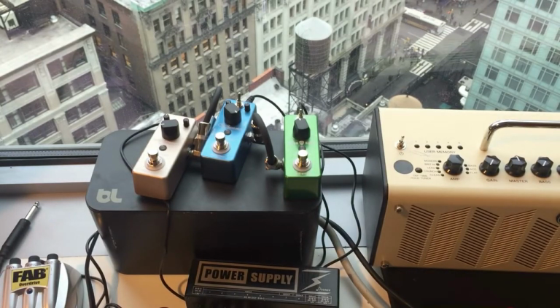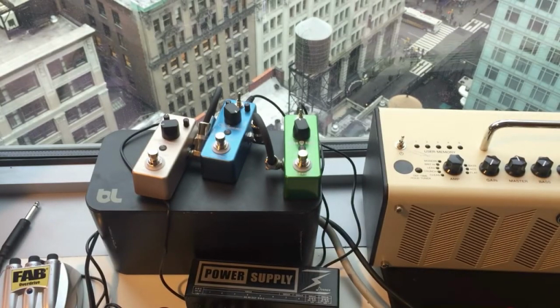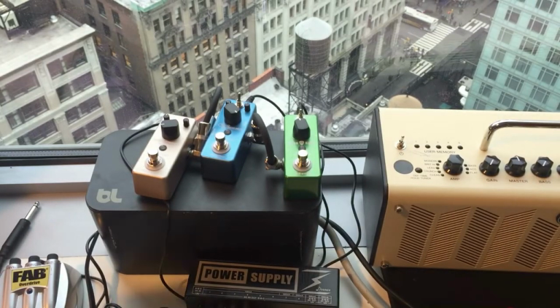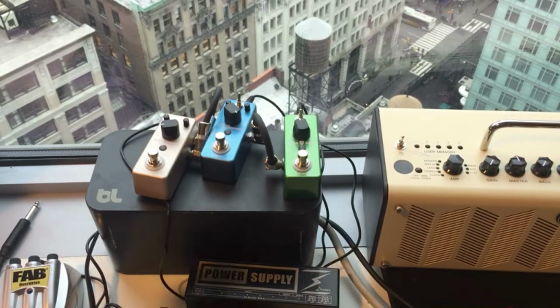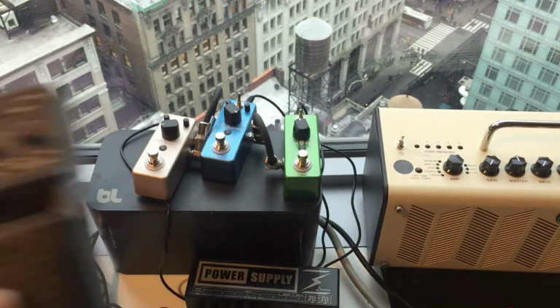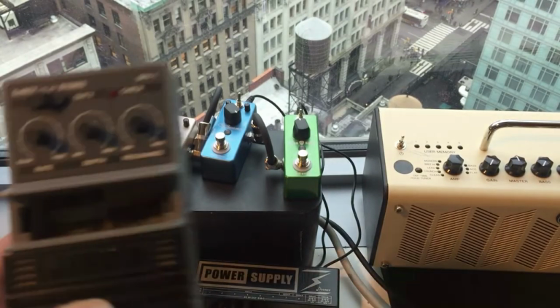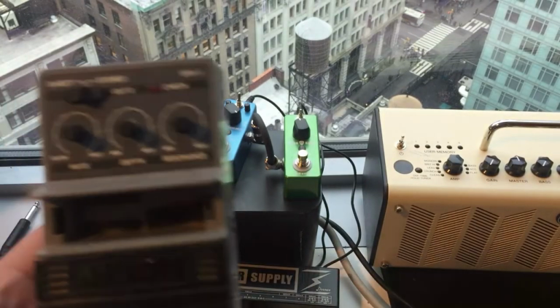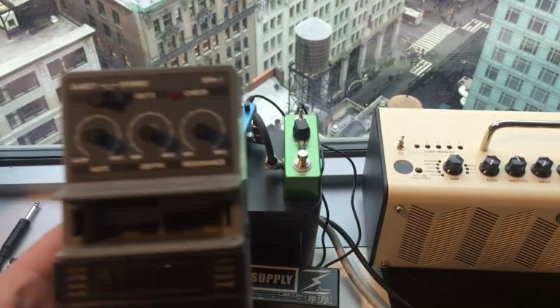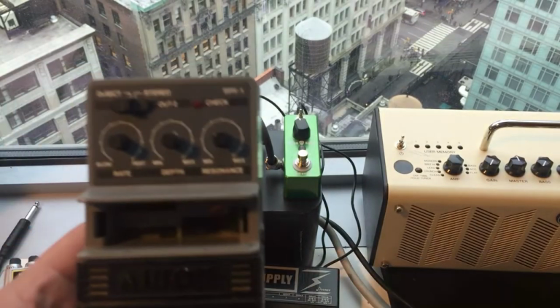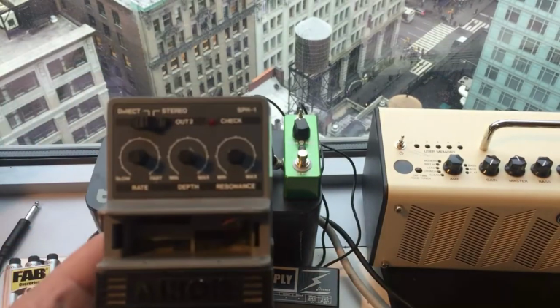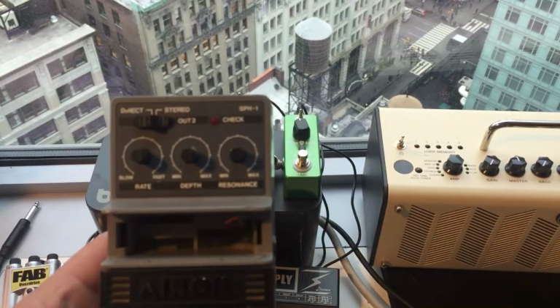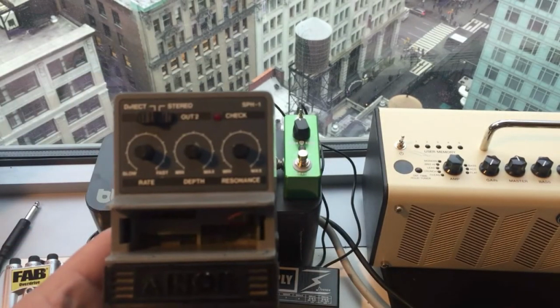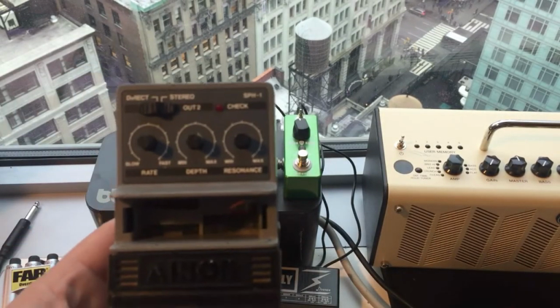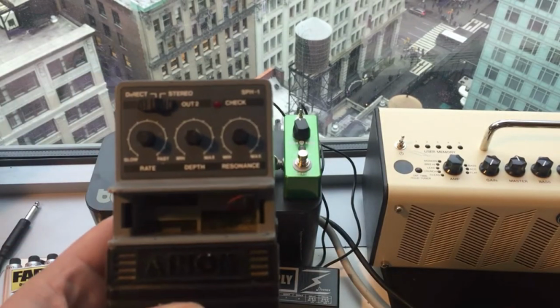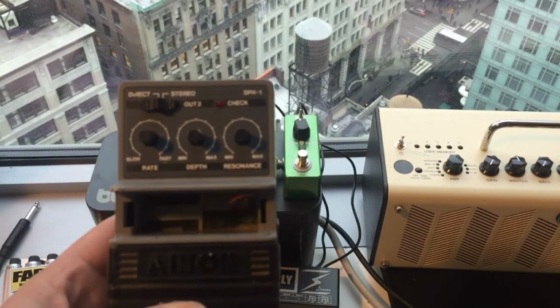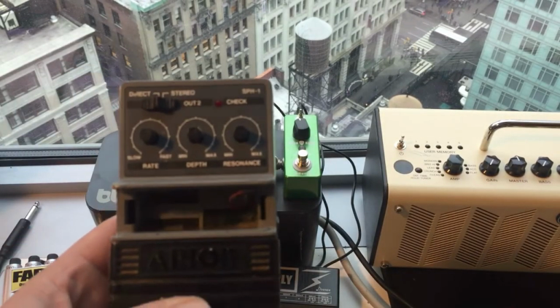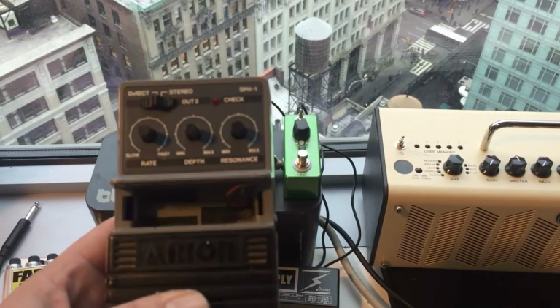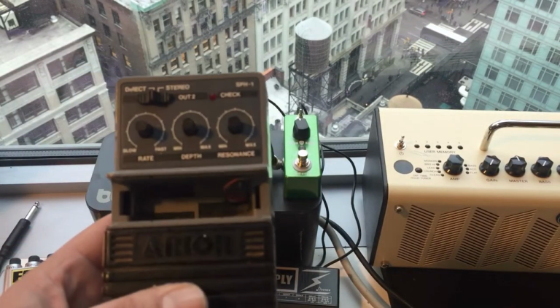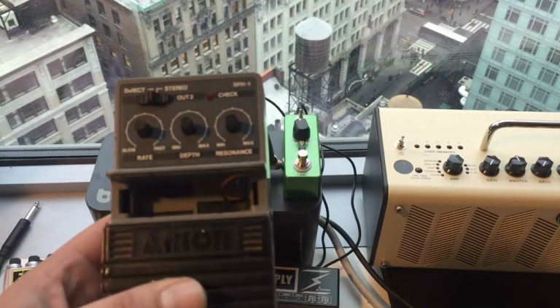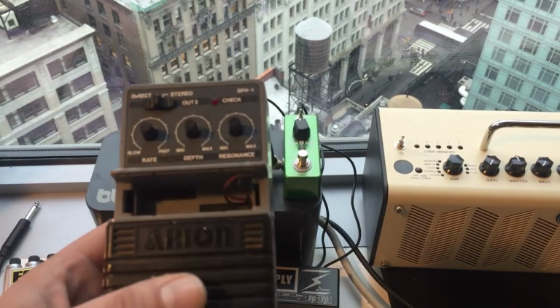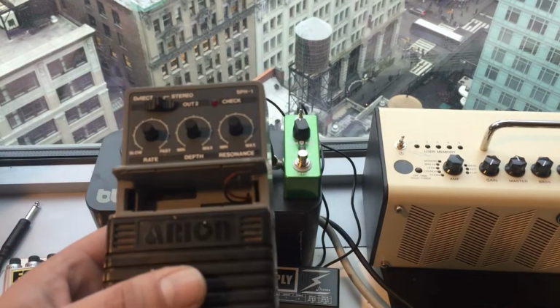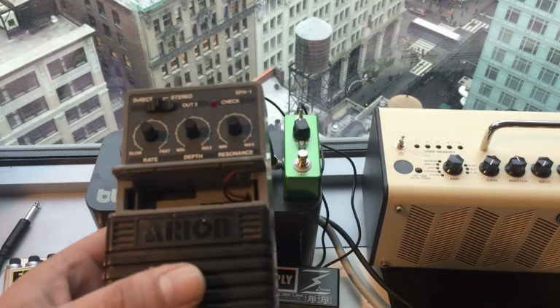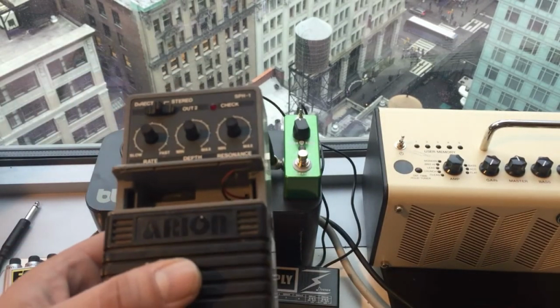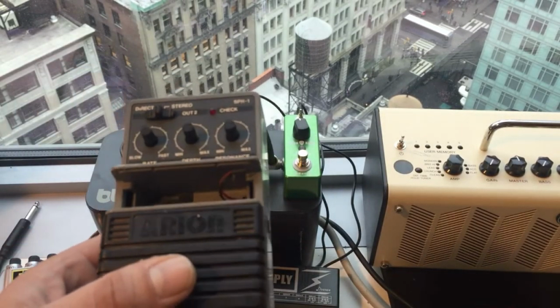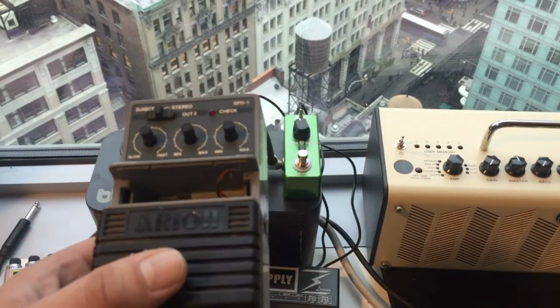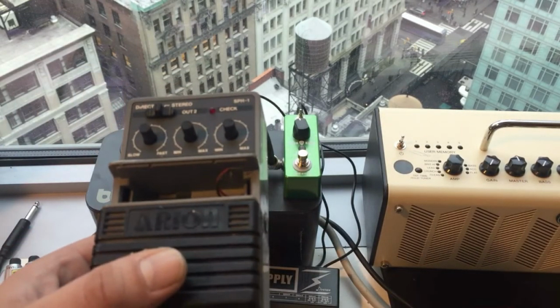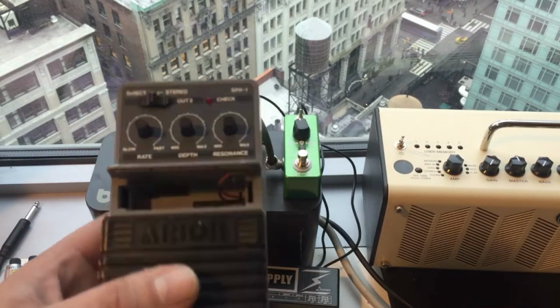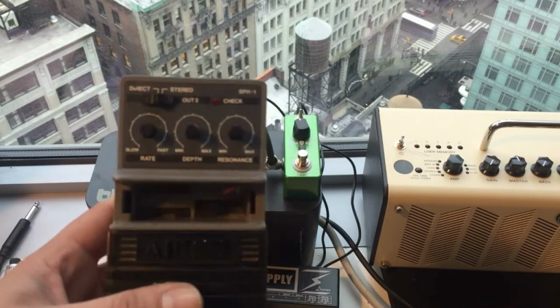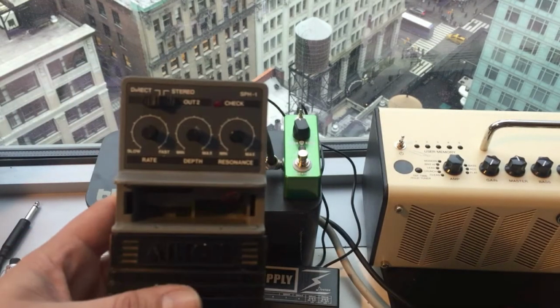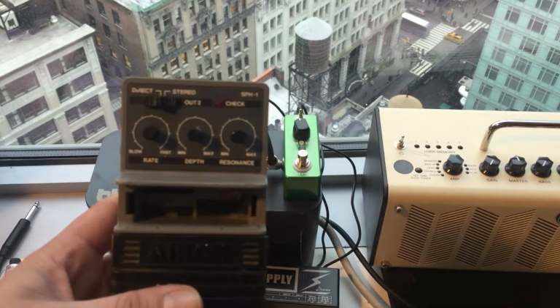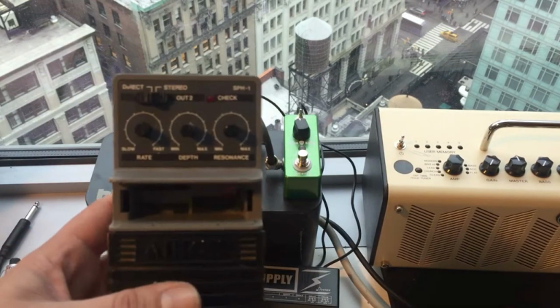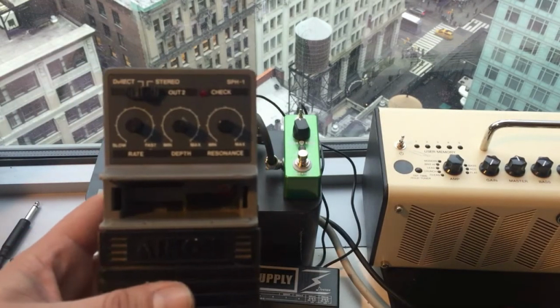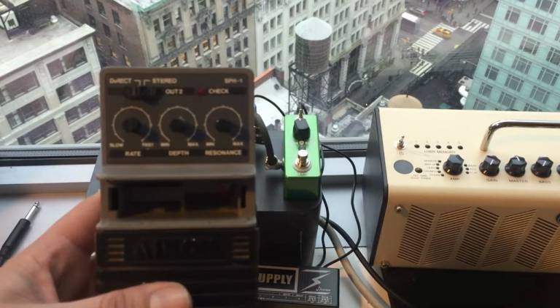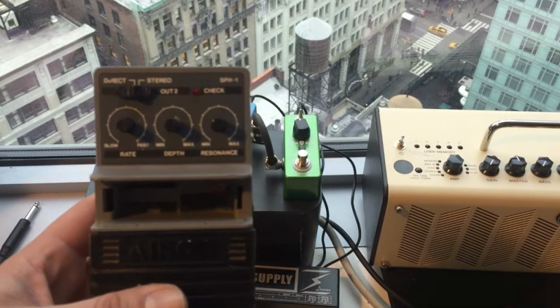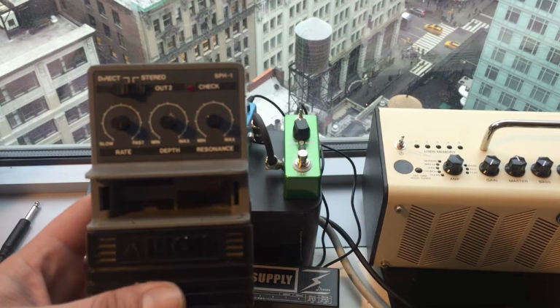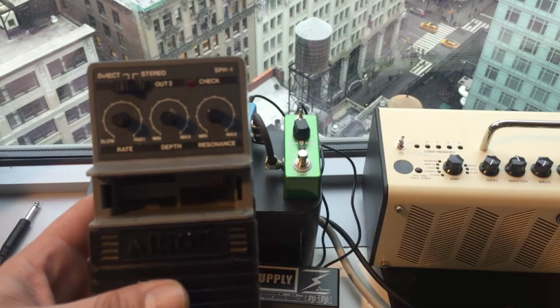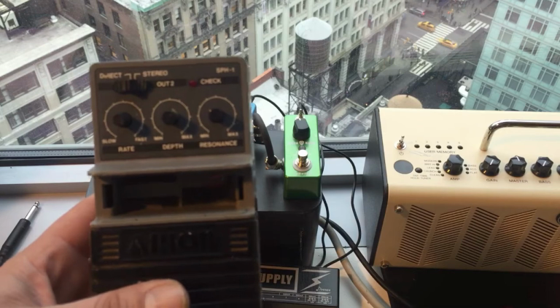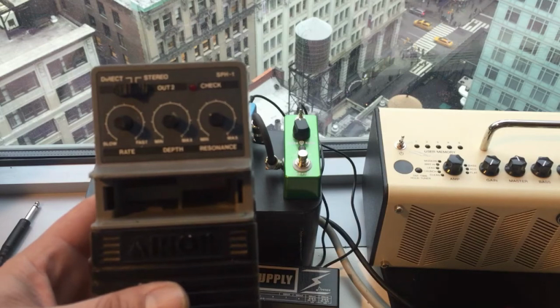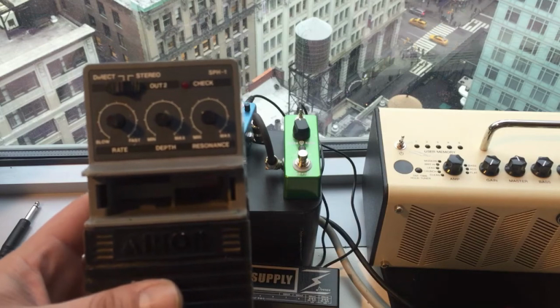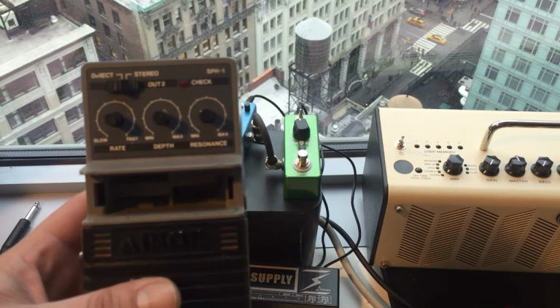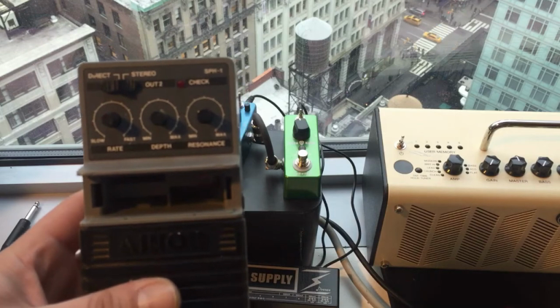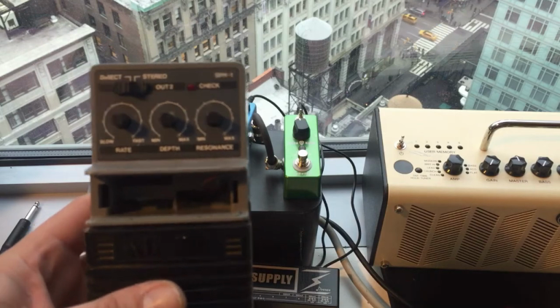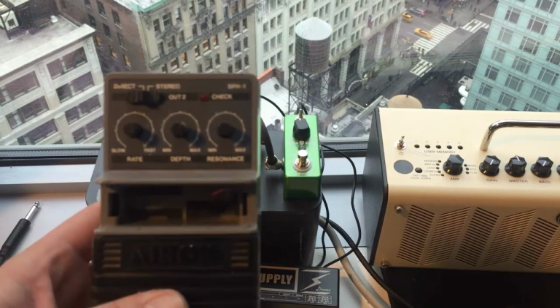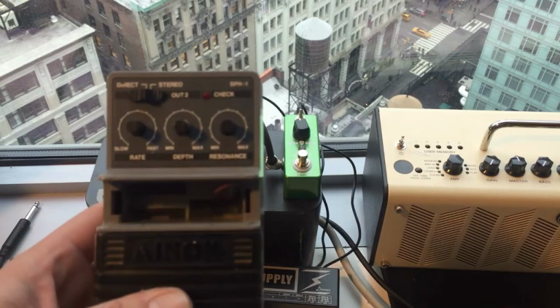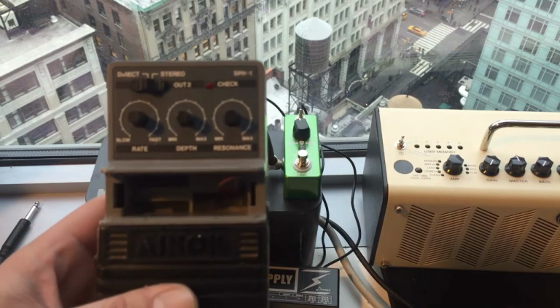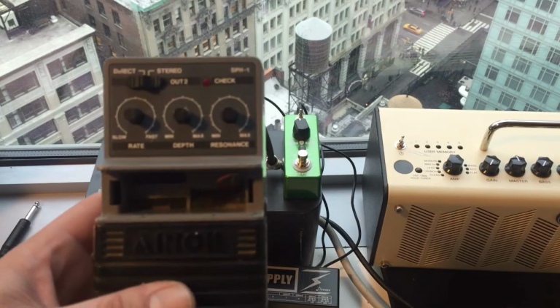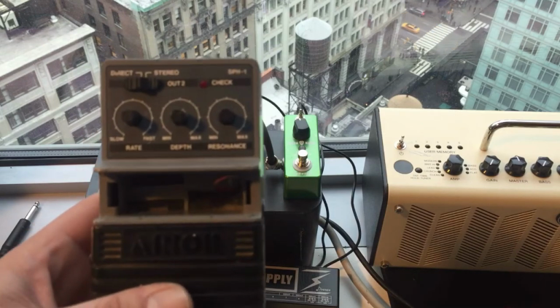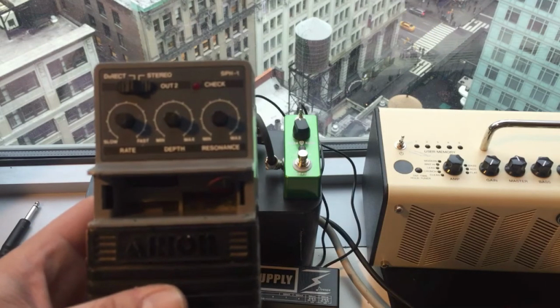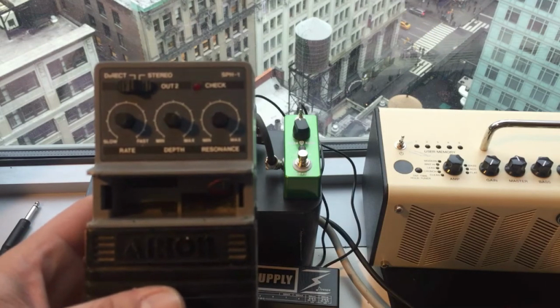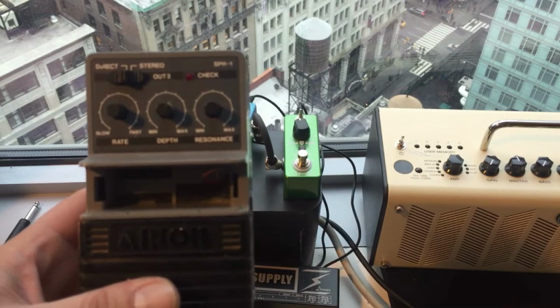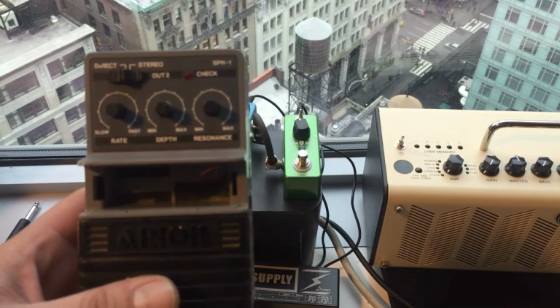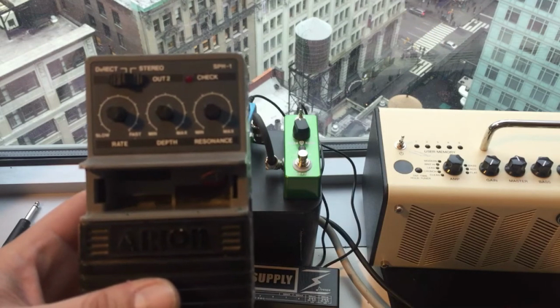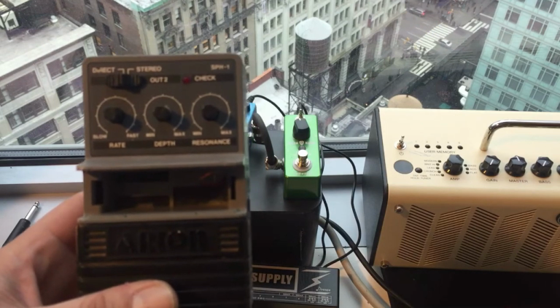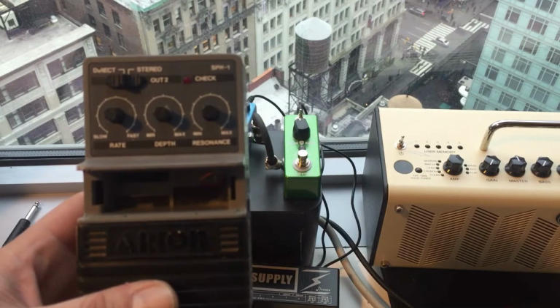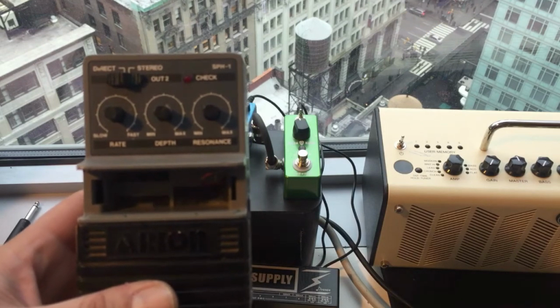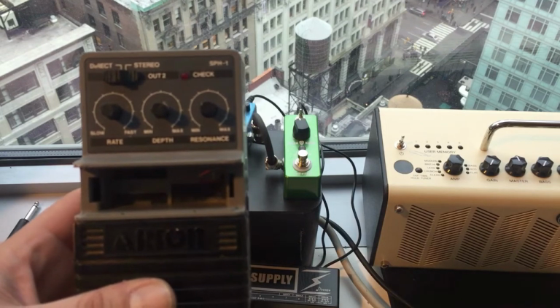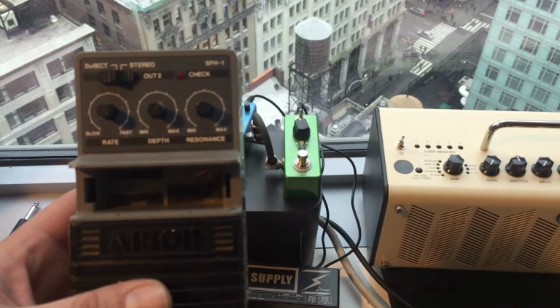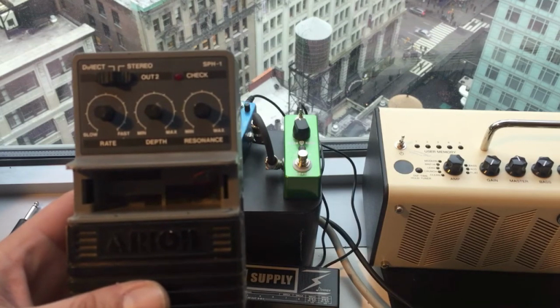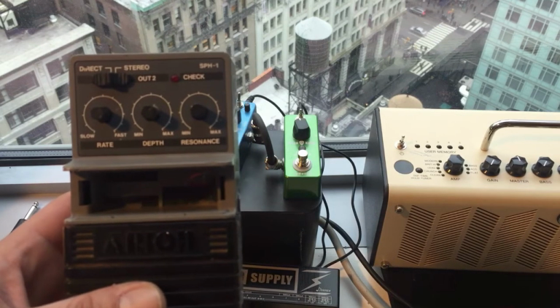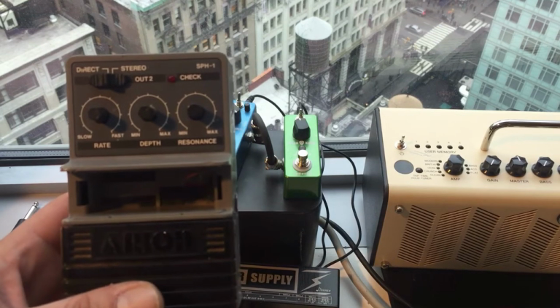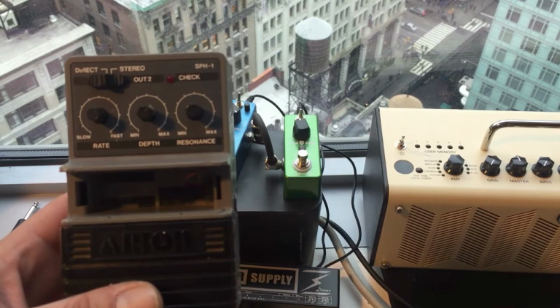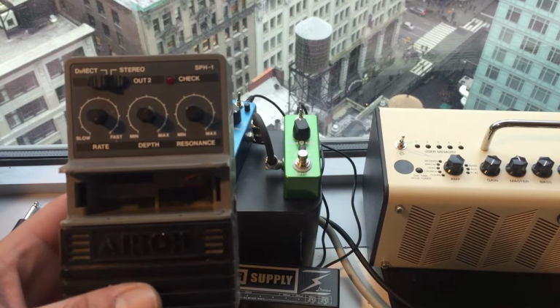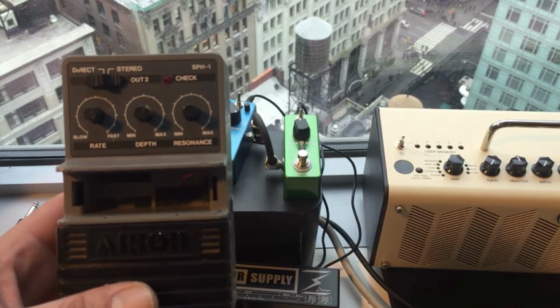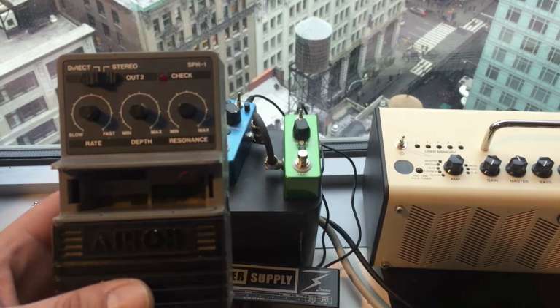I have this old pedal from the 80s. They do not fit on here, however.